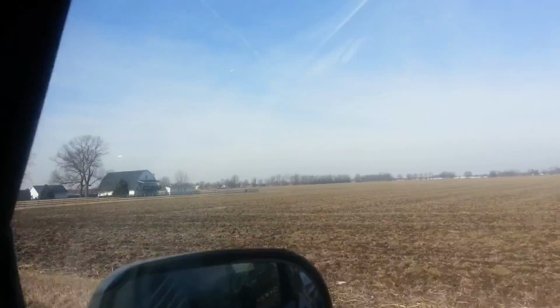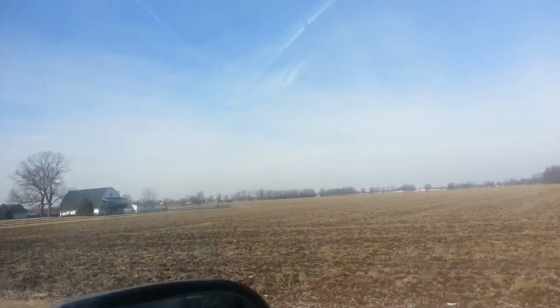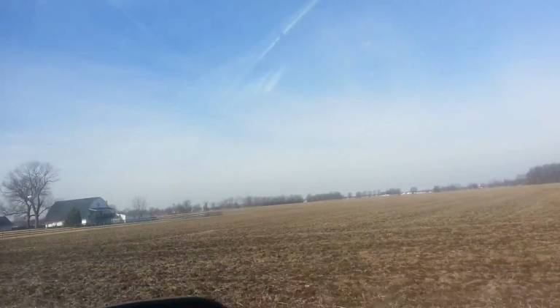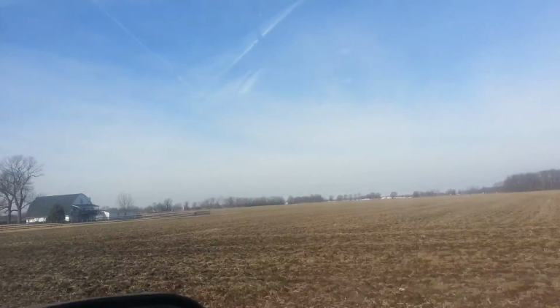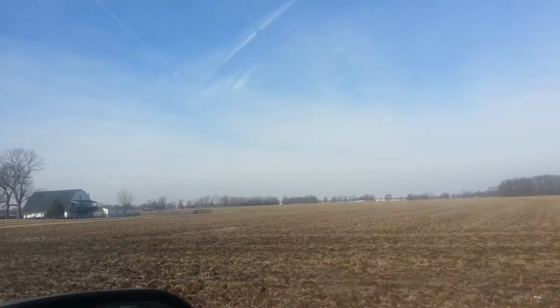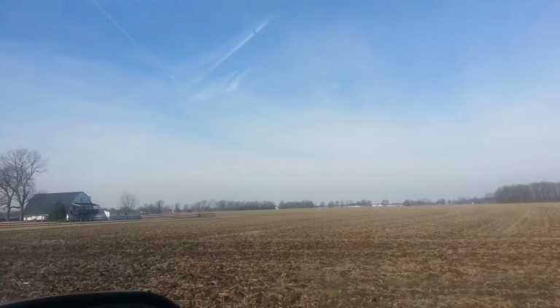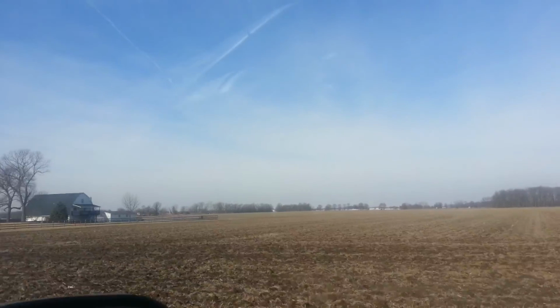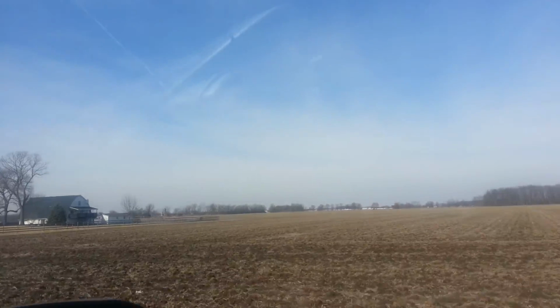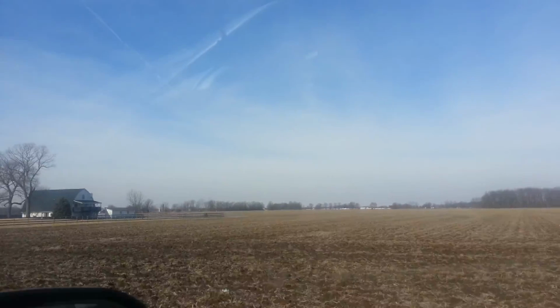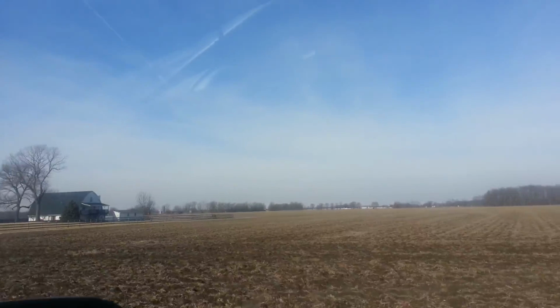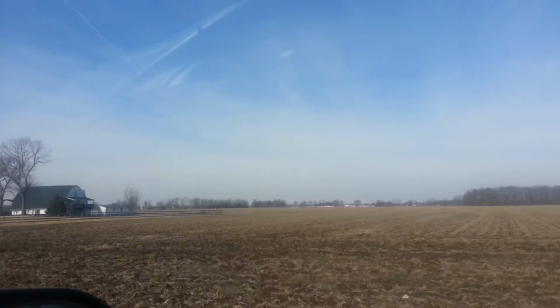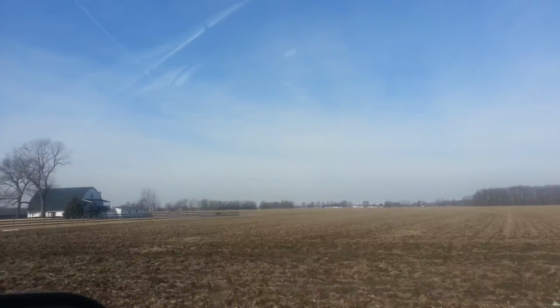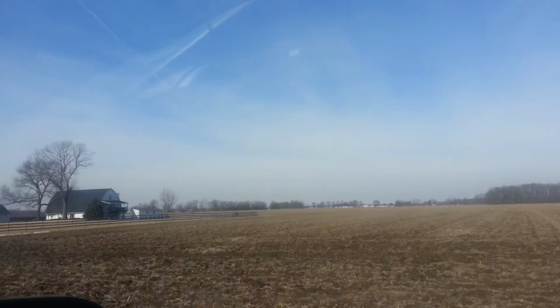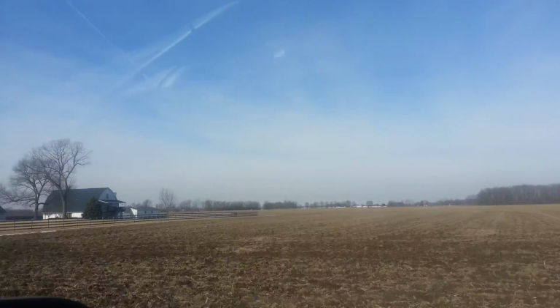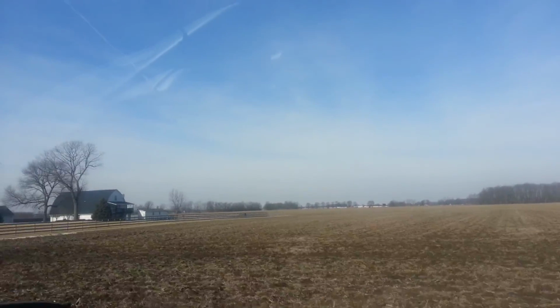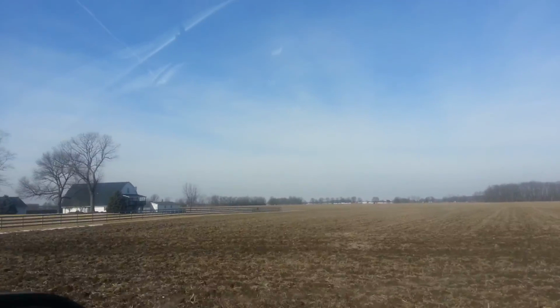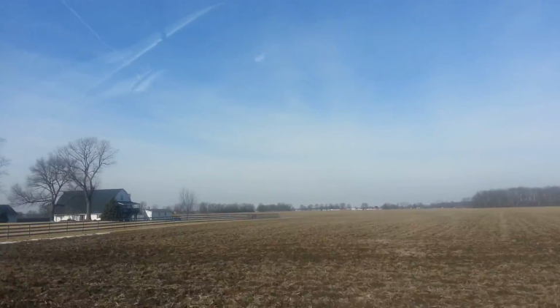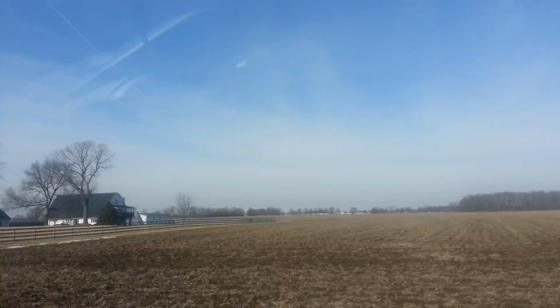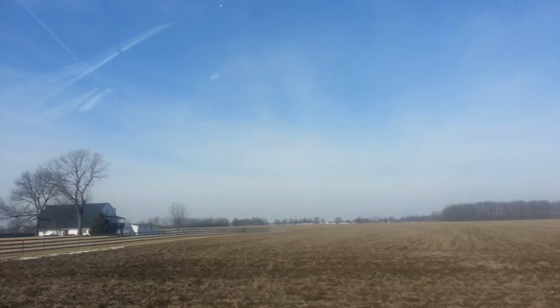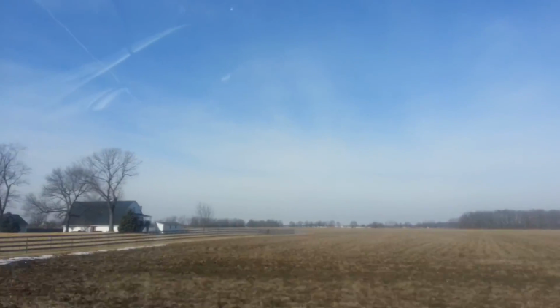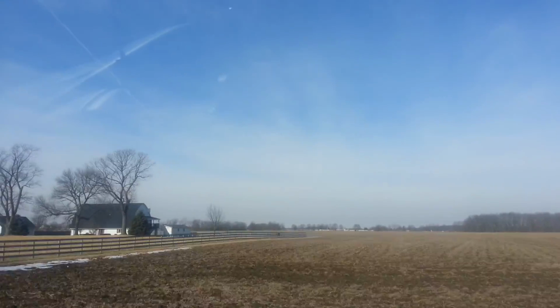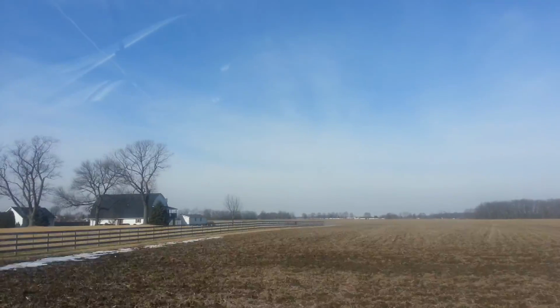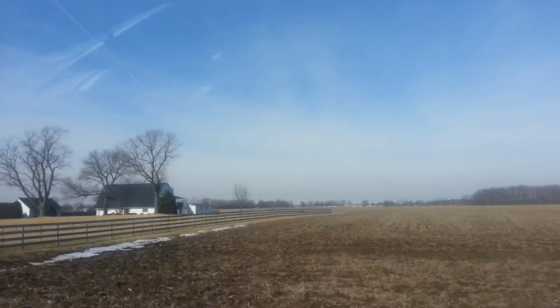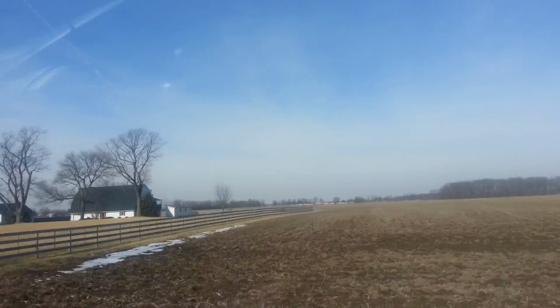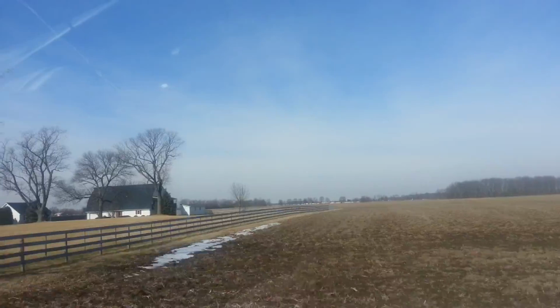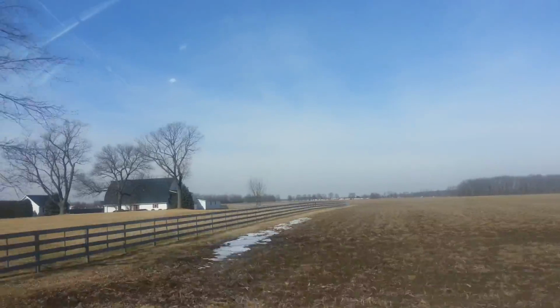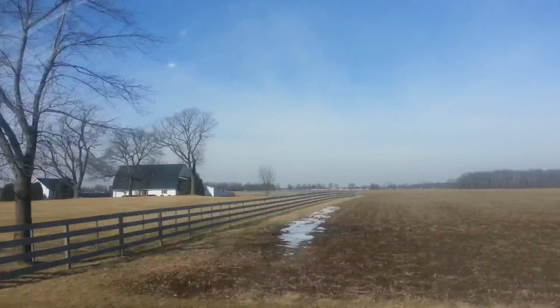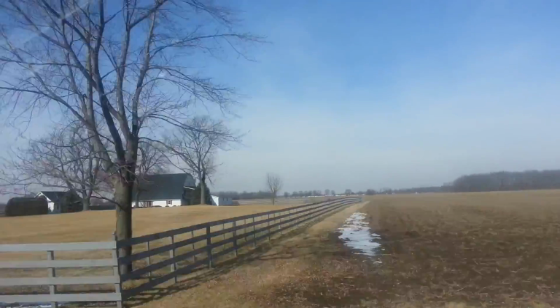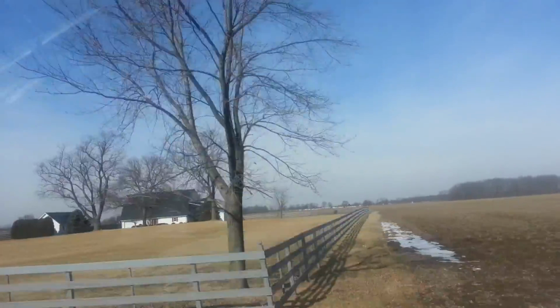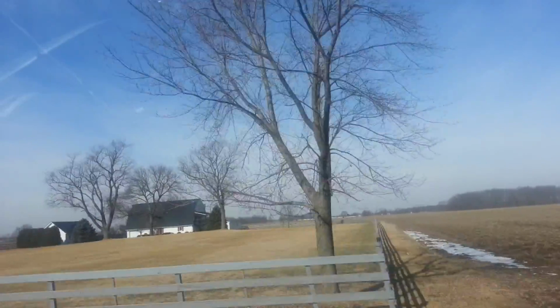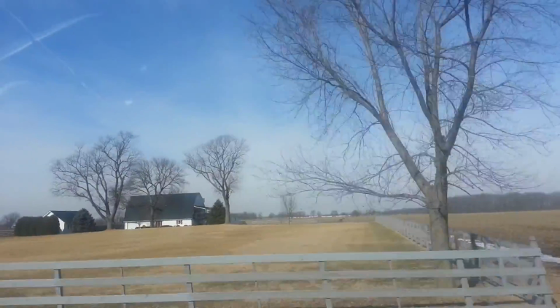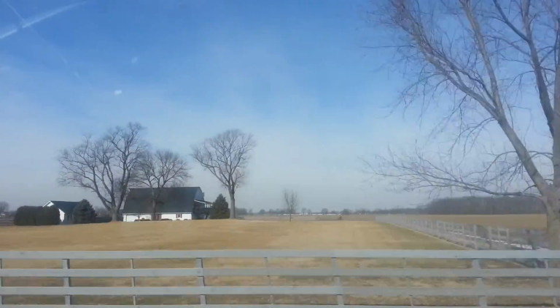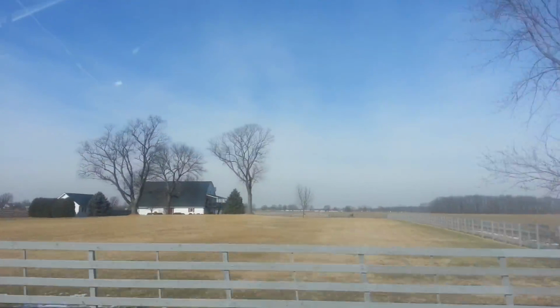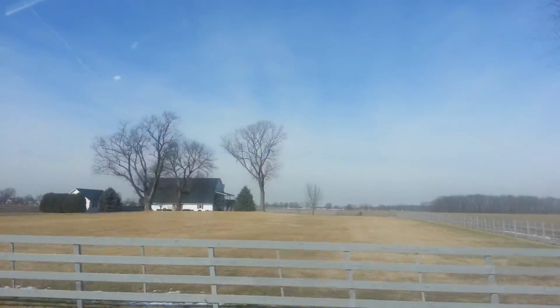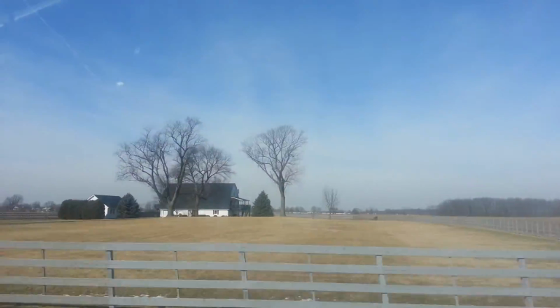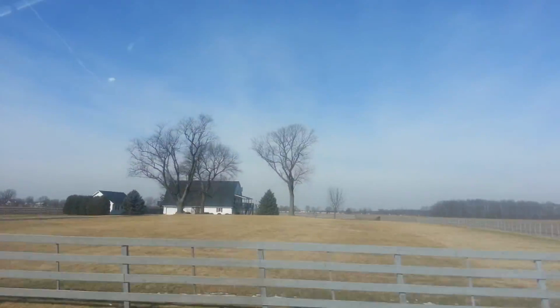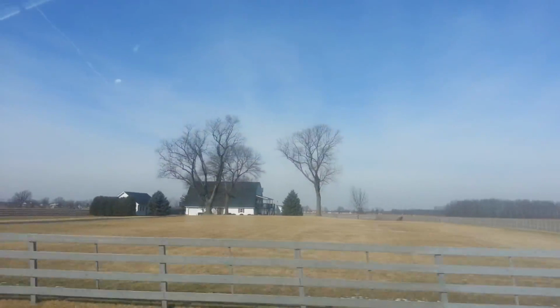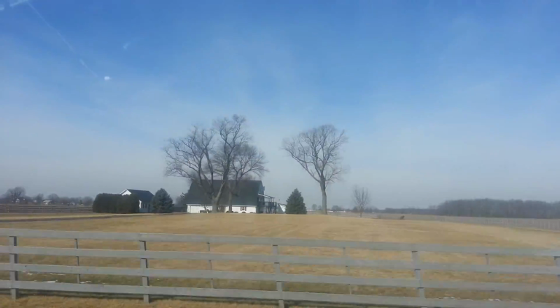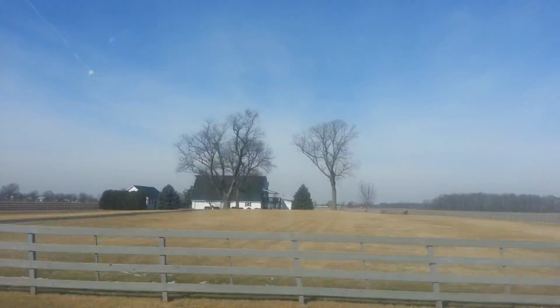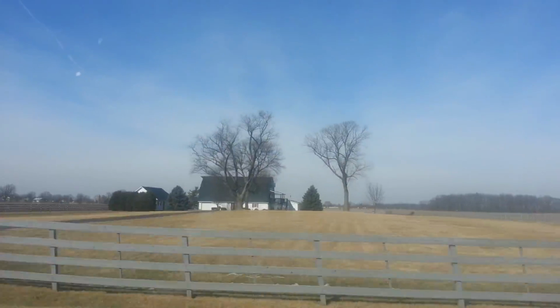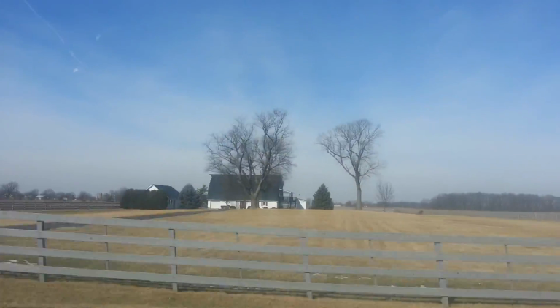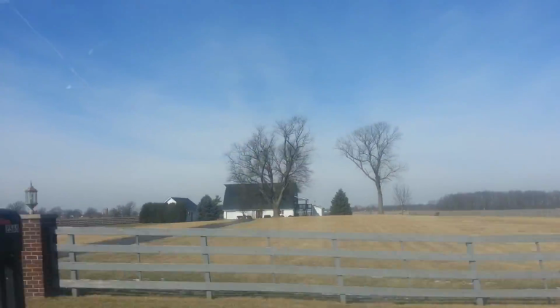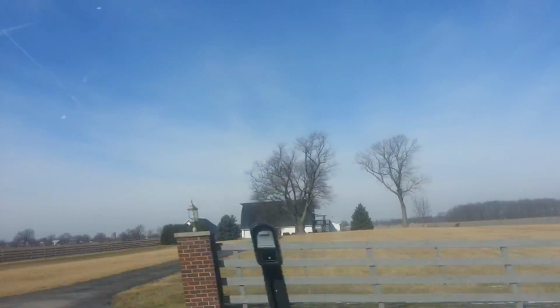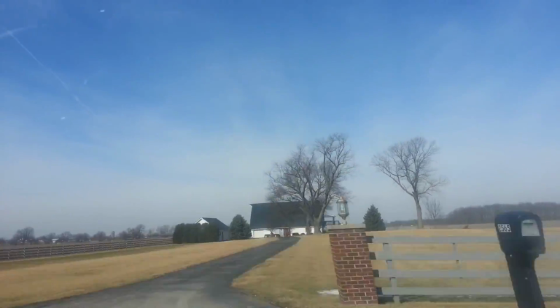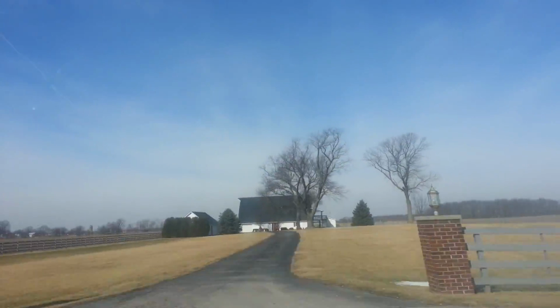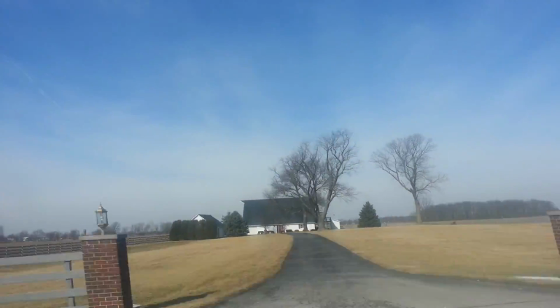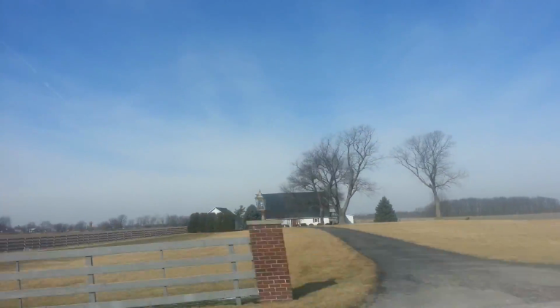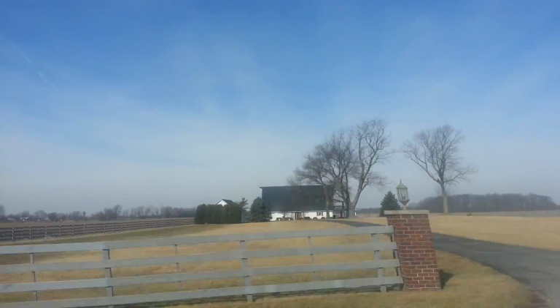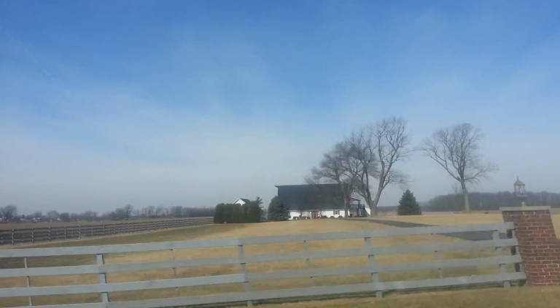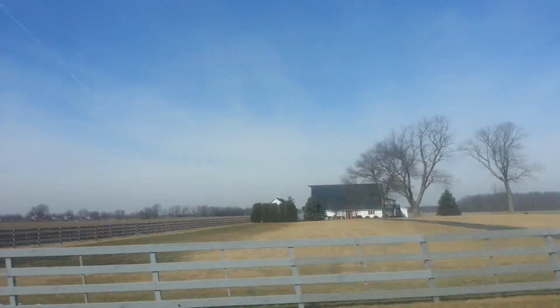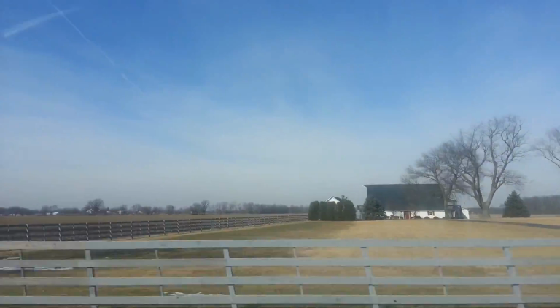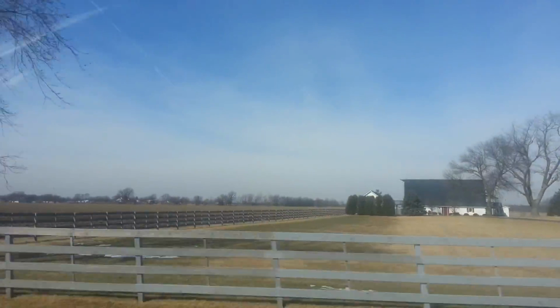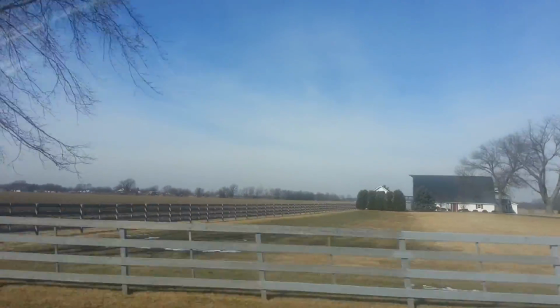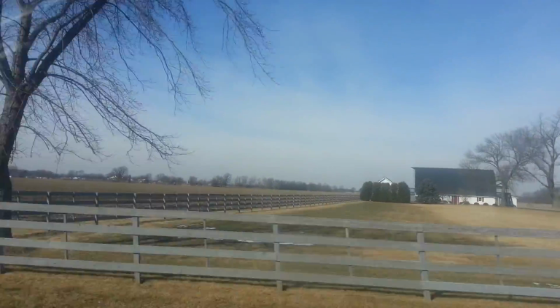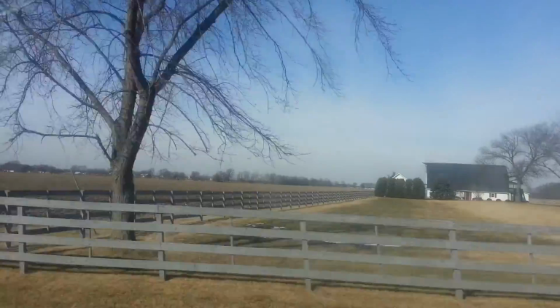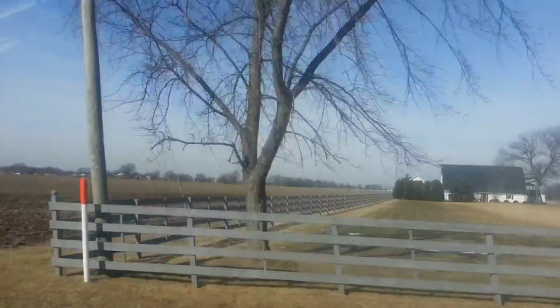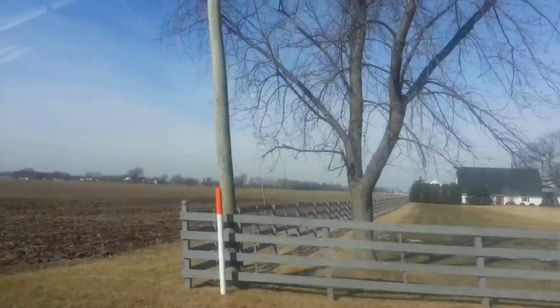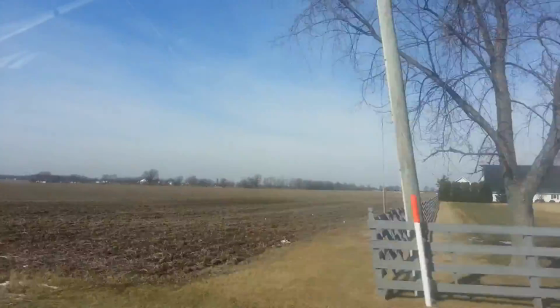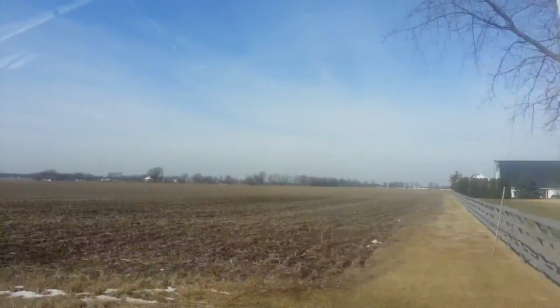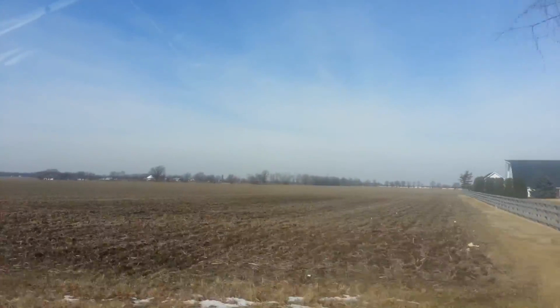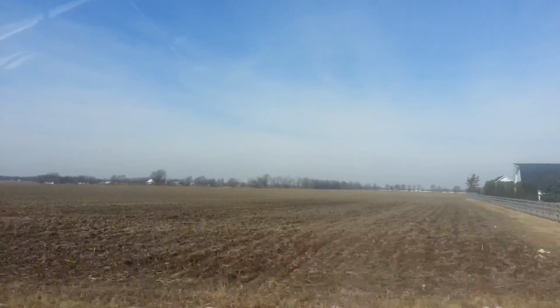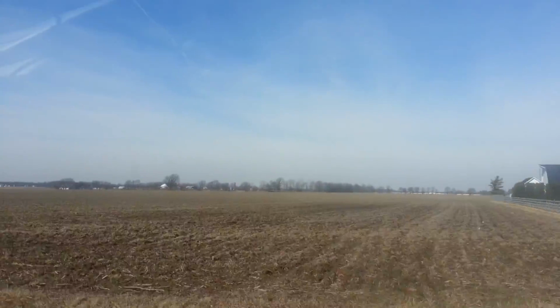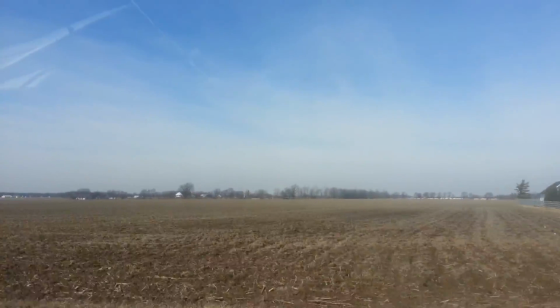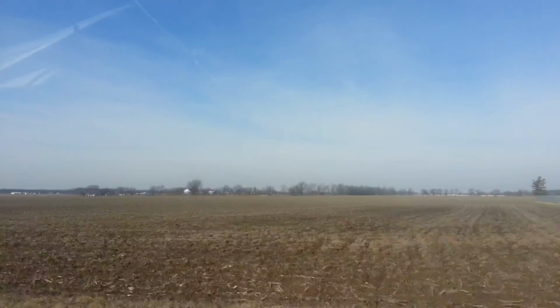Yeah, that's a neat little farmhouse right there too — that one was made out of a barn.